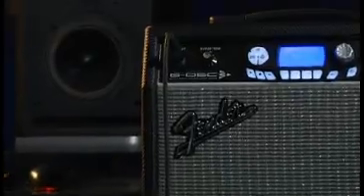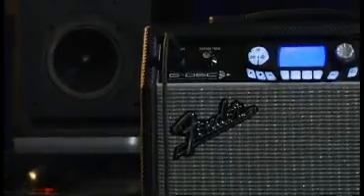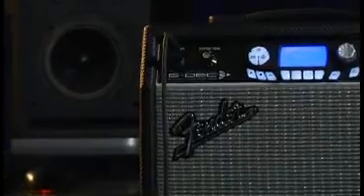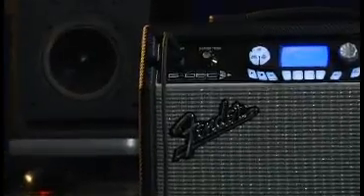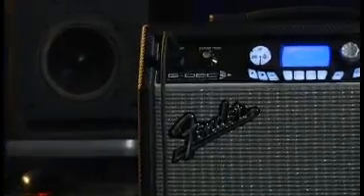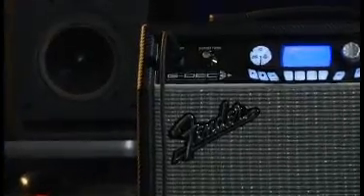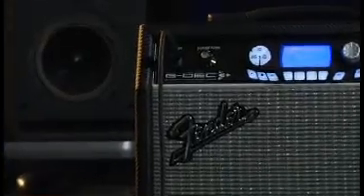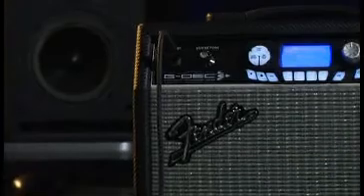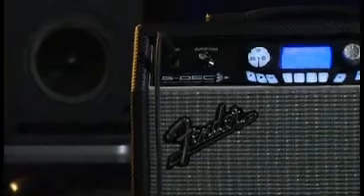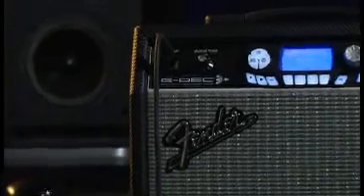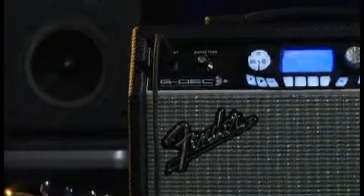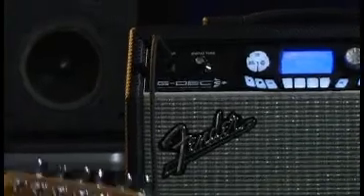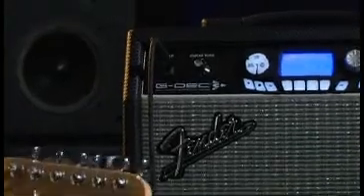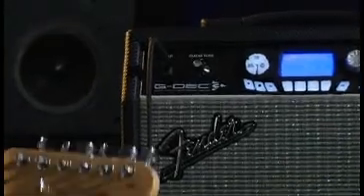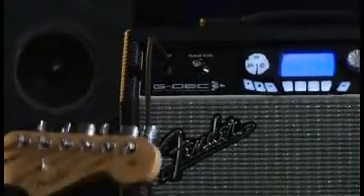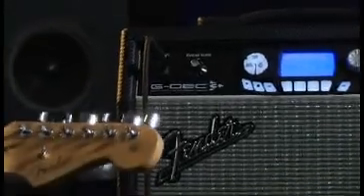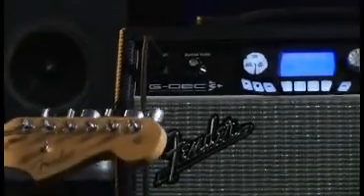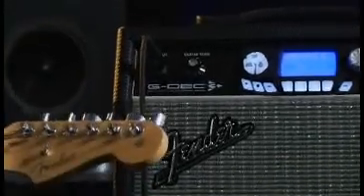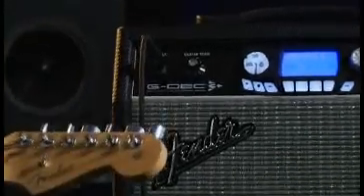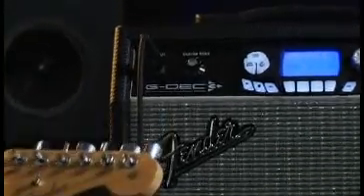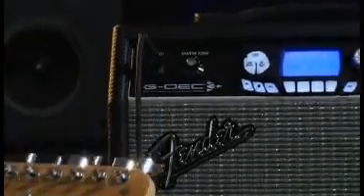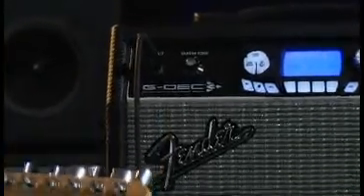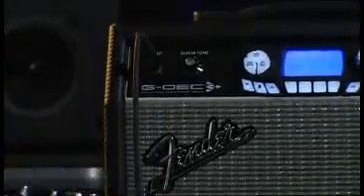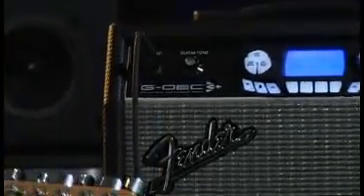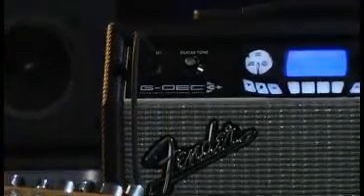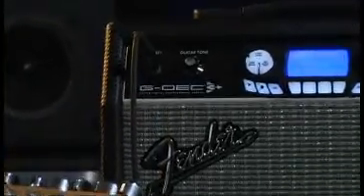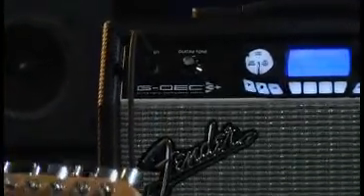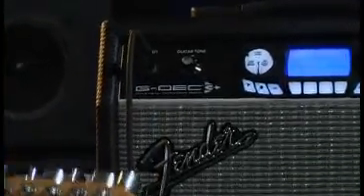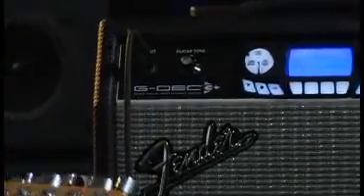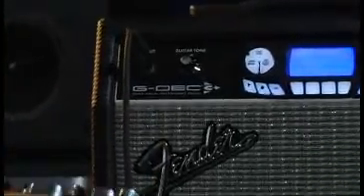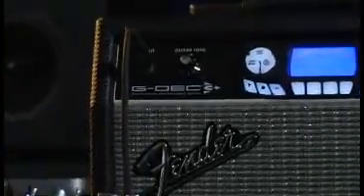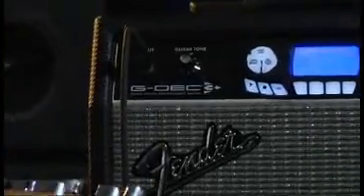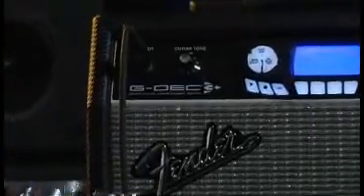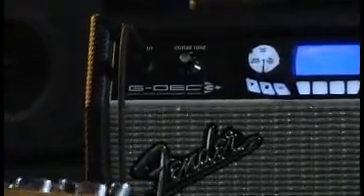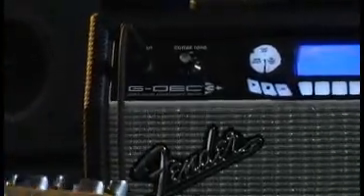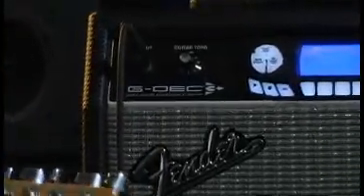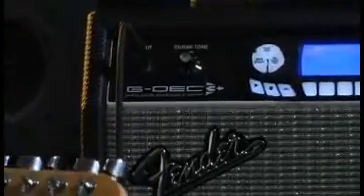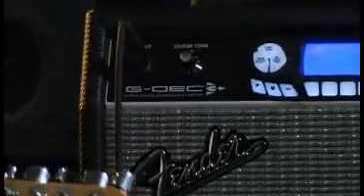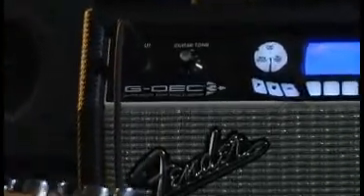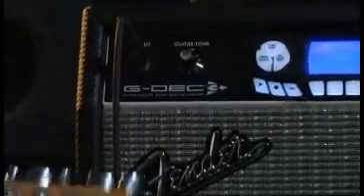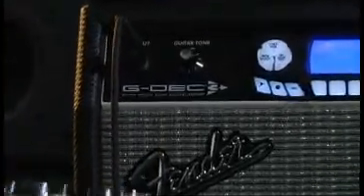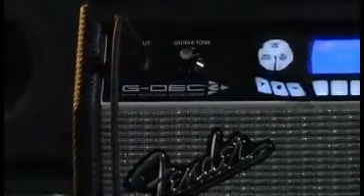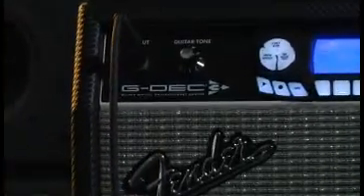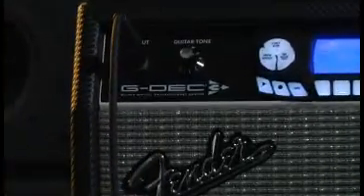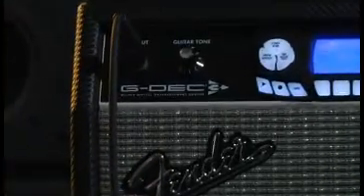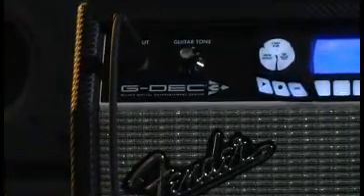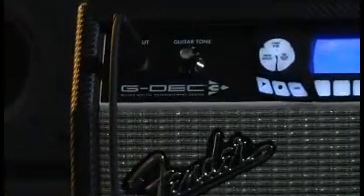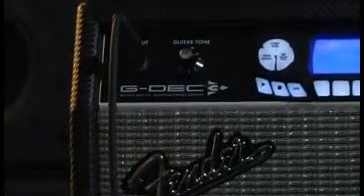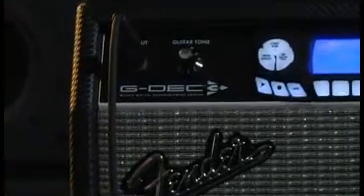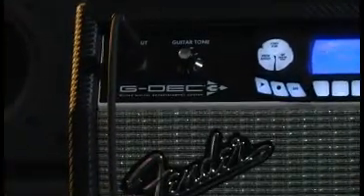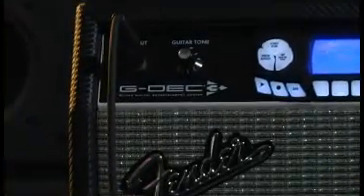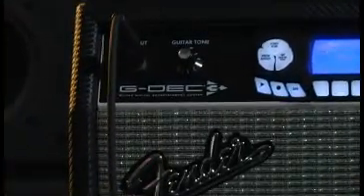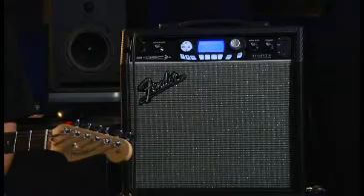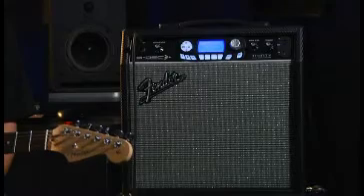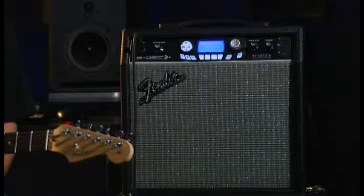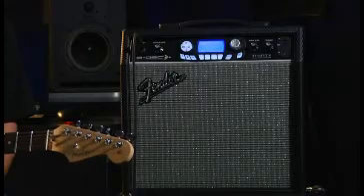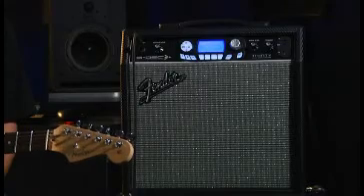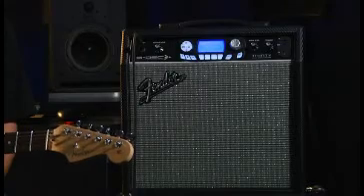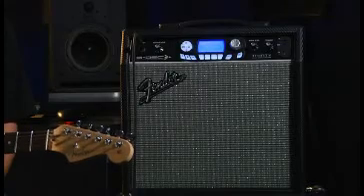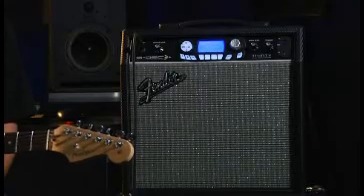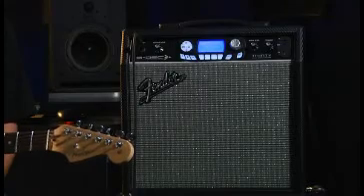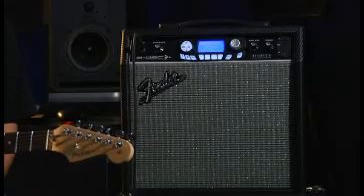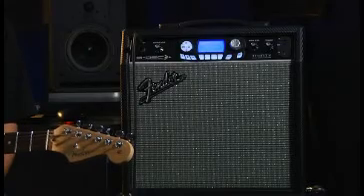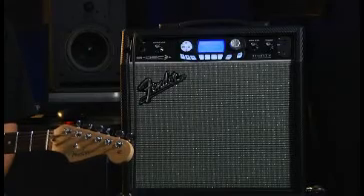Is your amp 100% metal? 100% blues? It's 100% up to you.